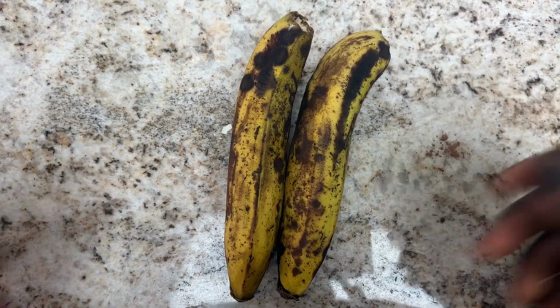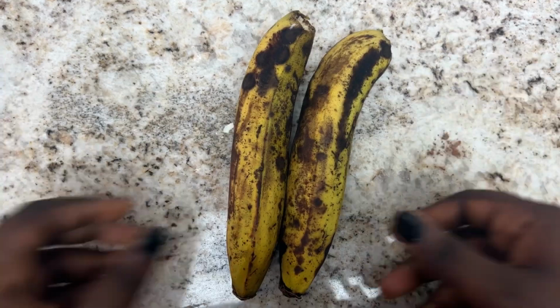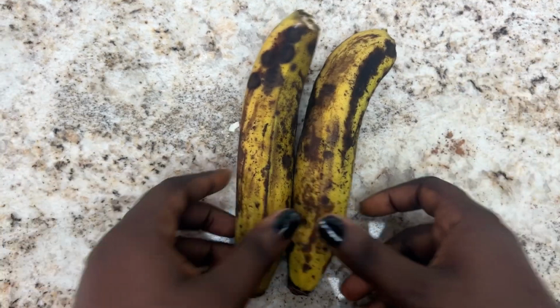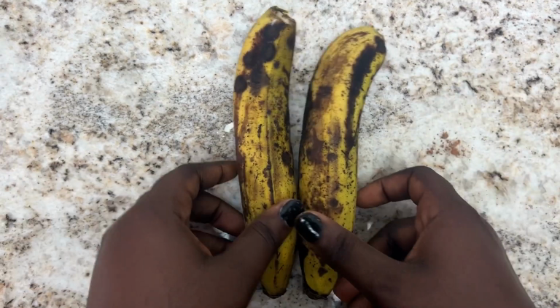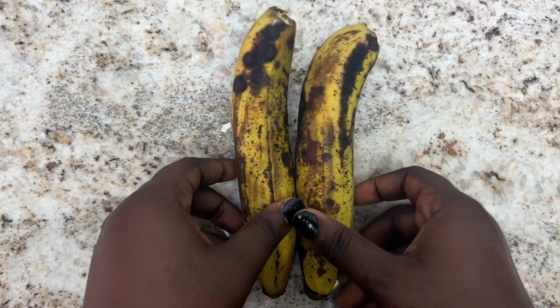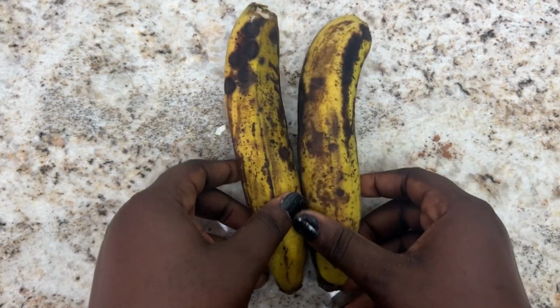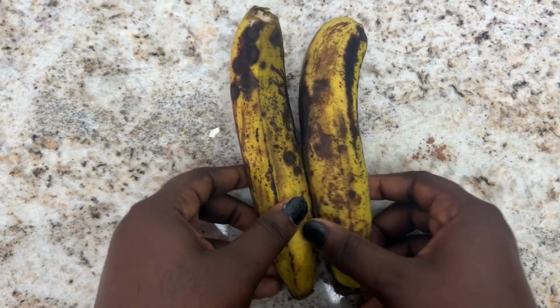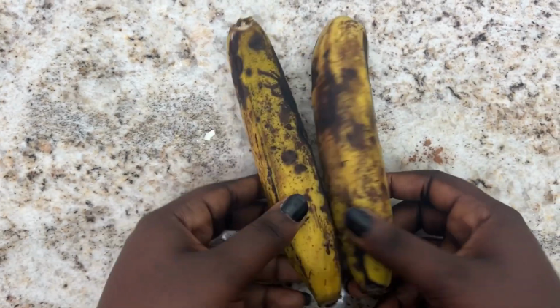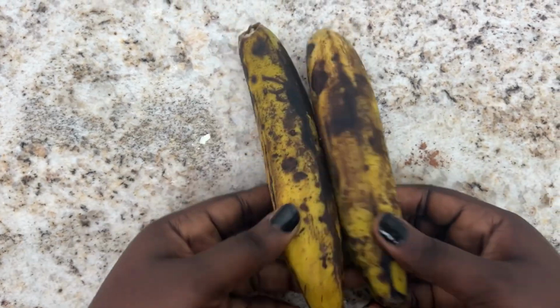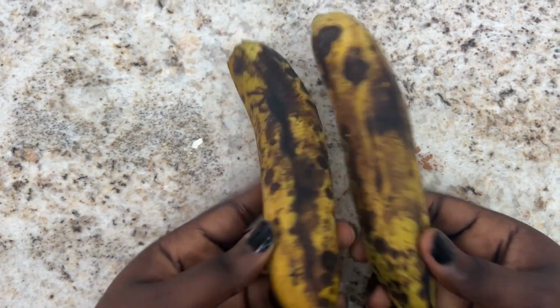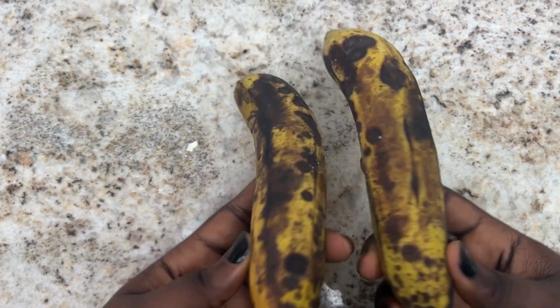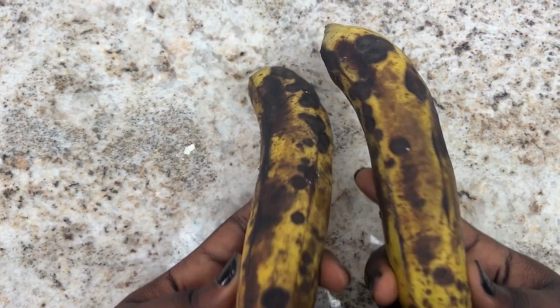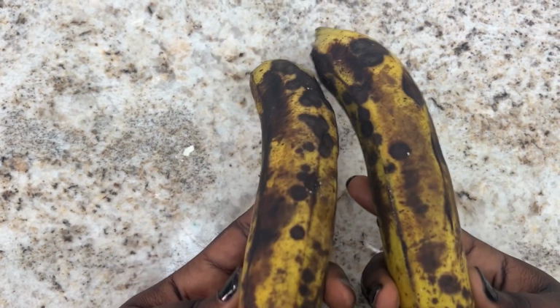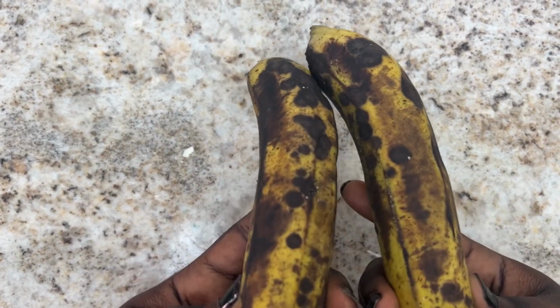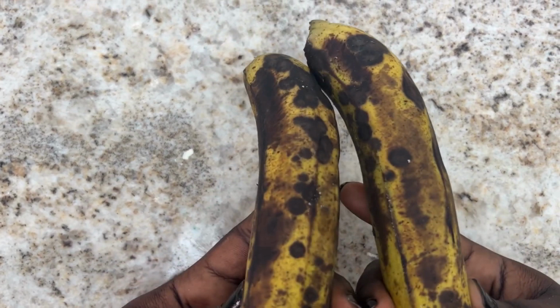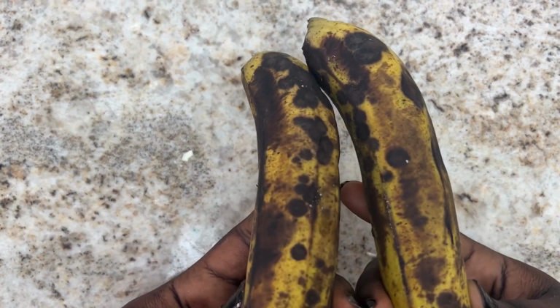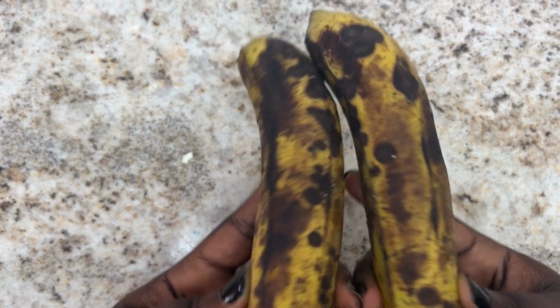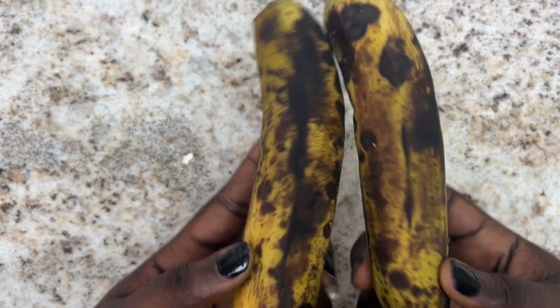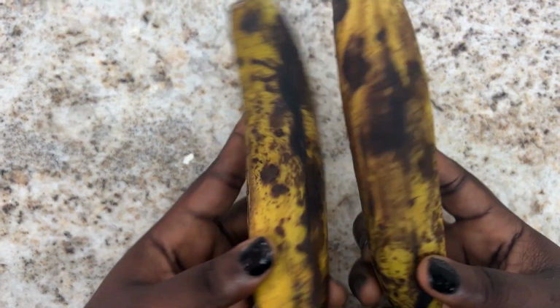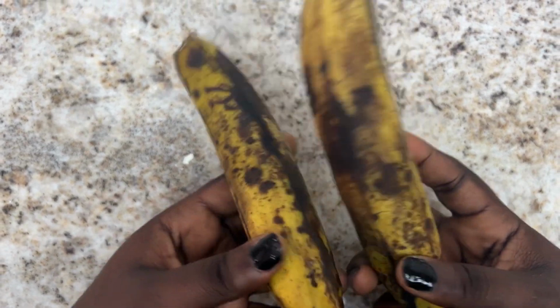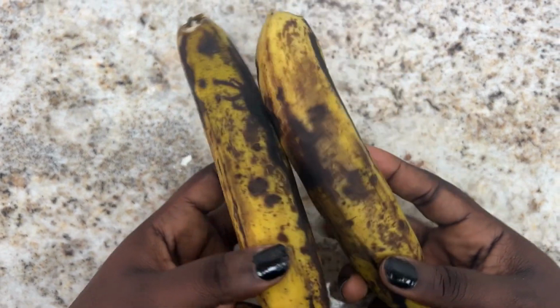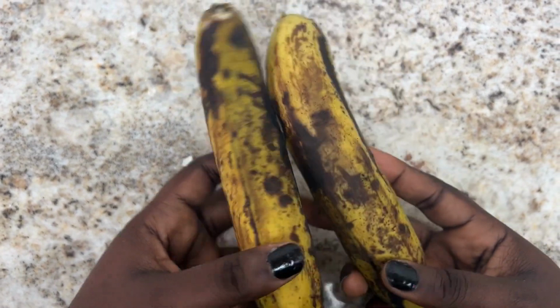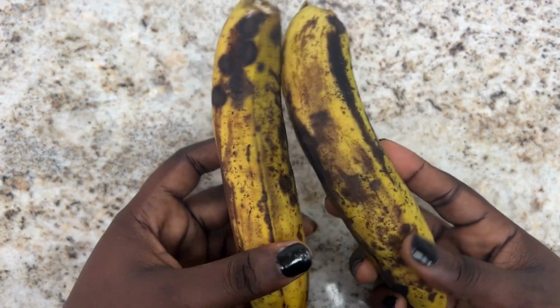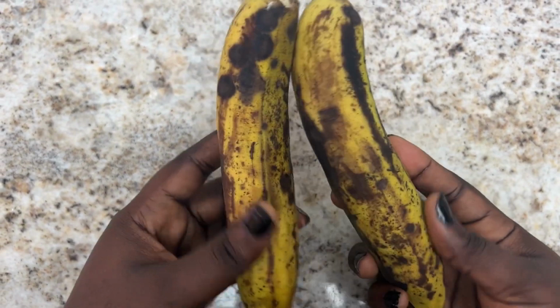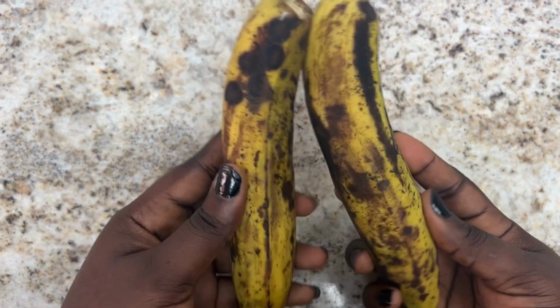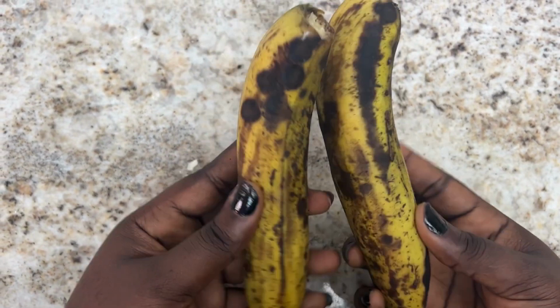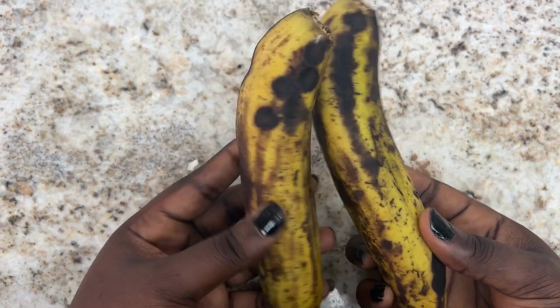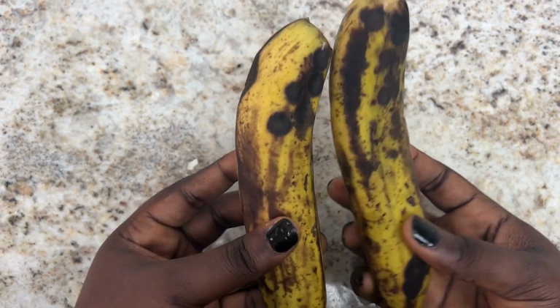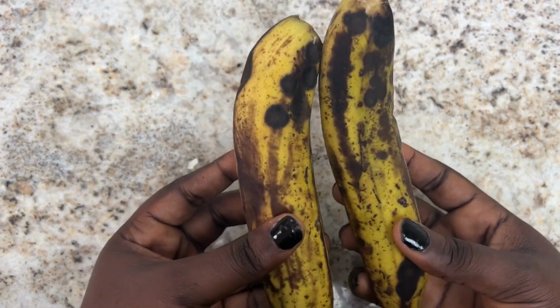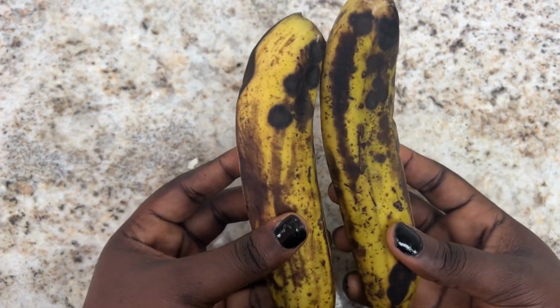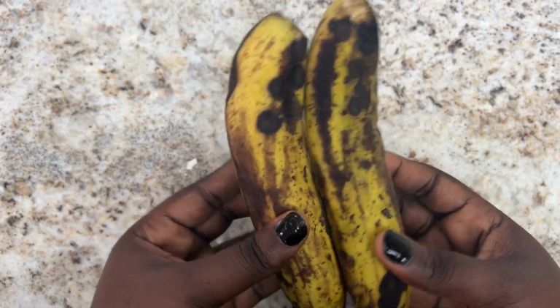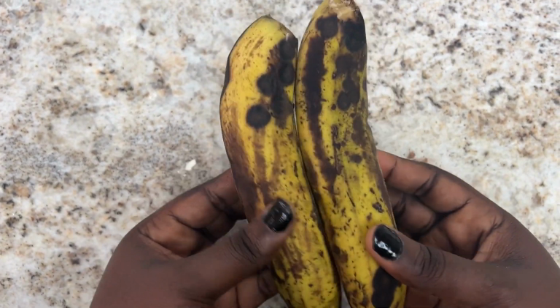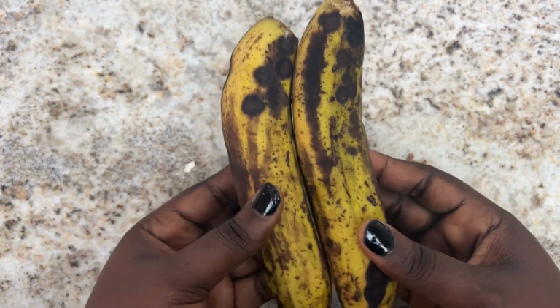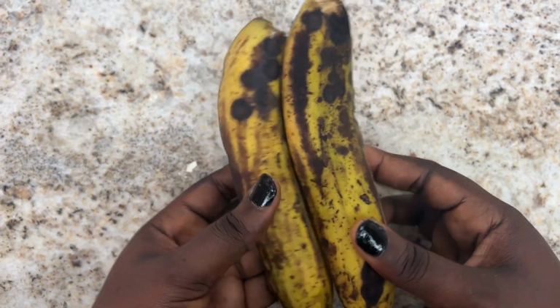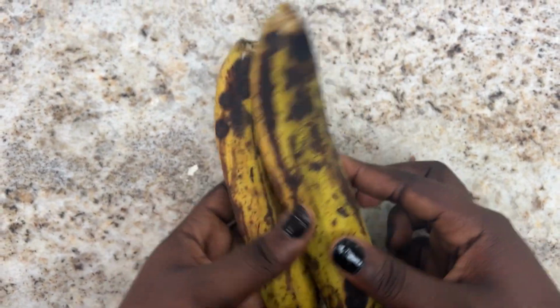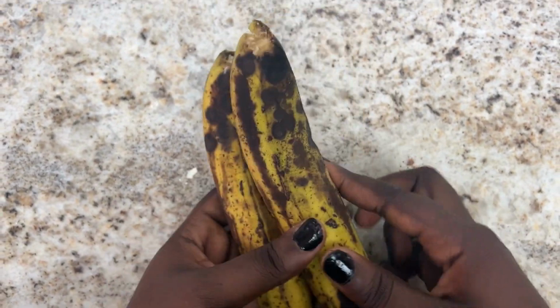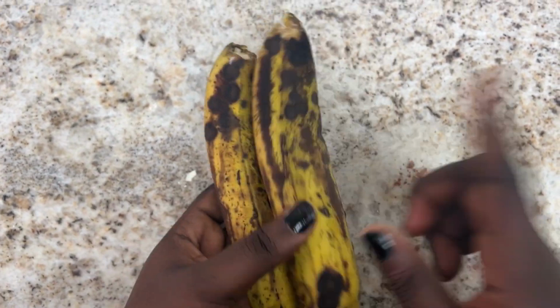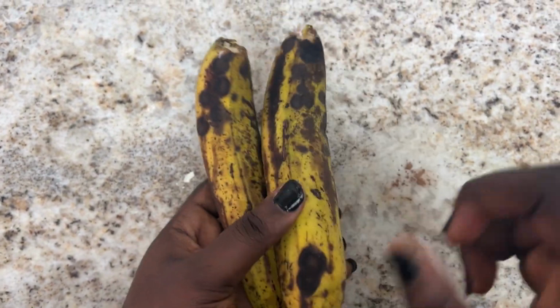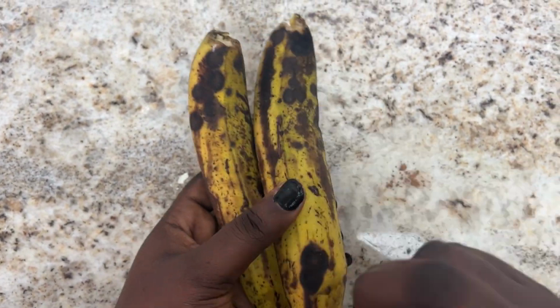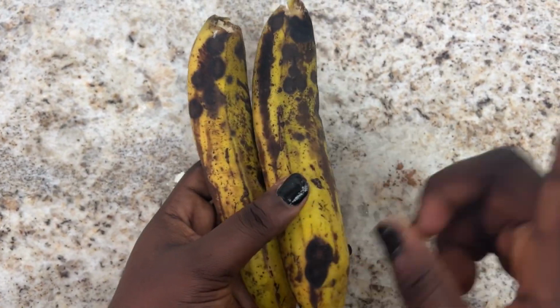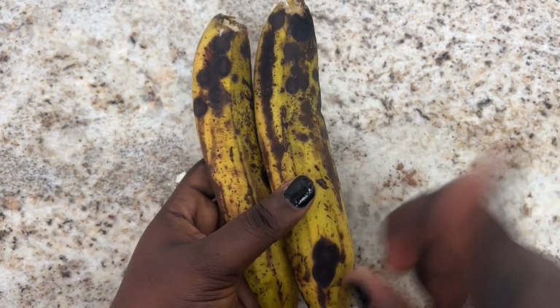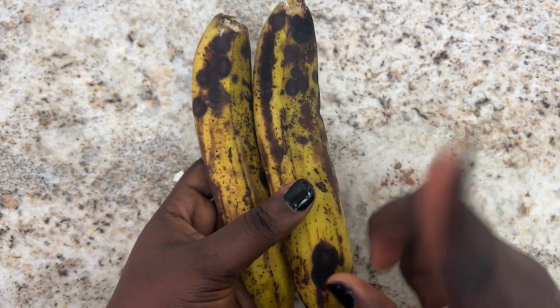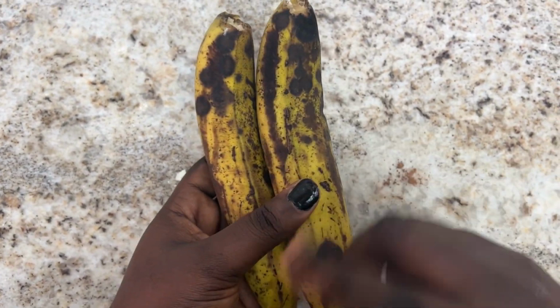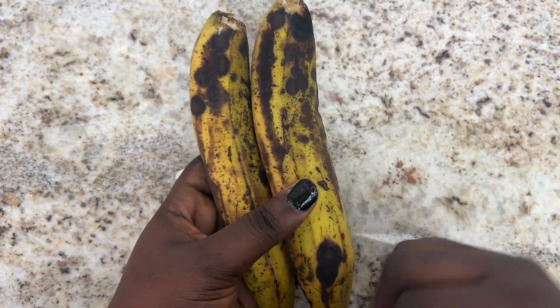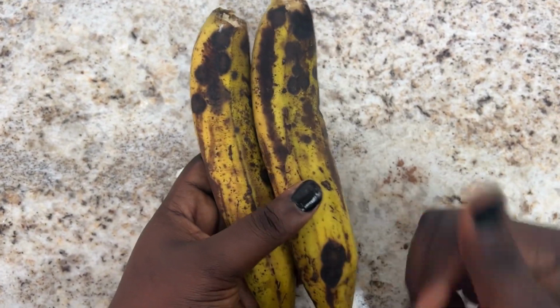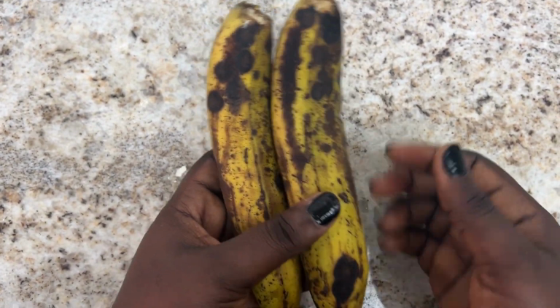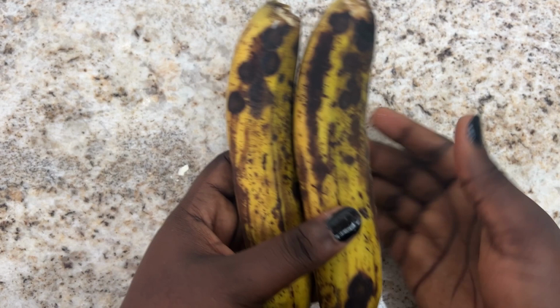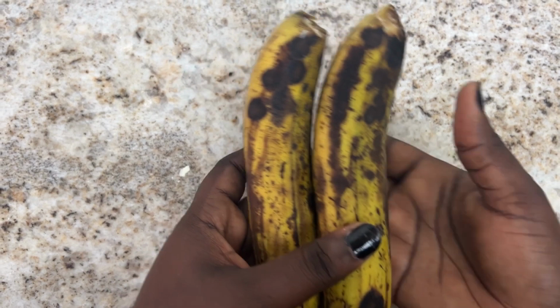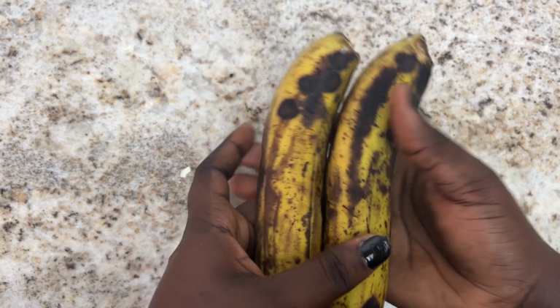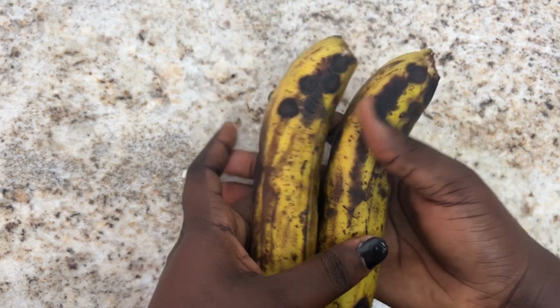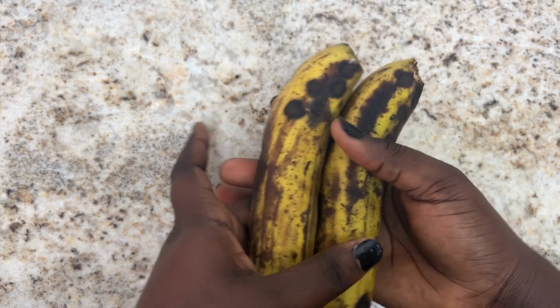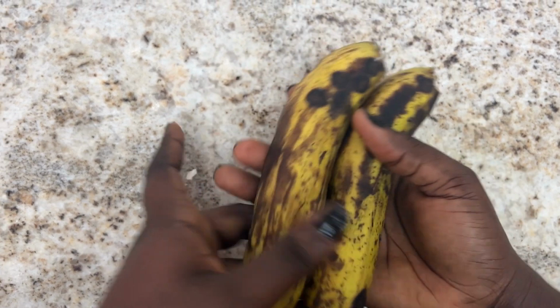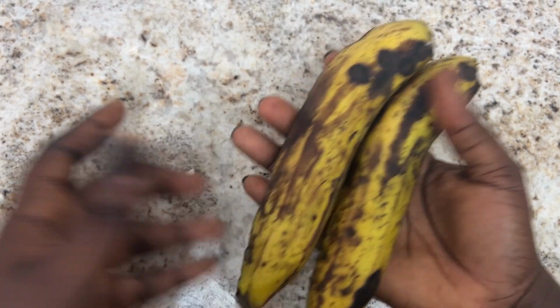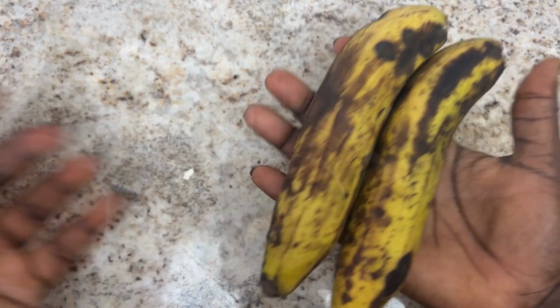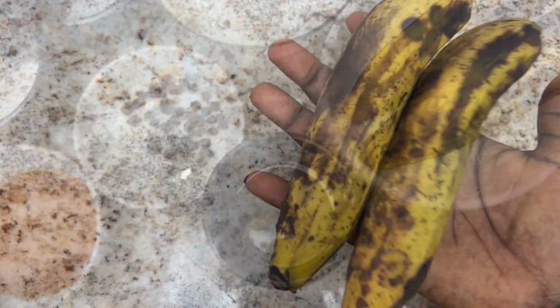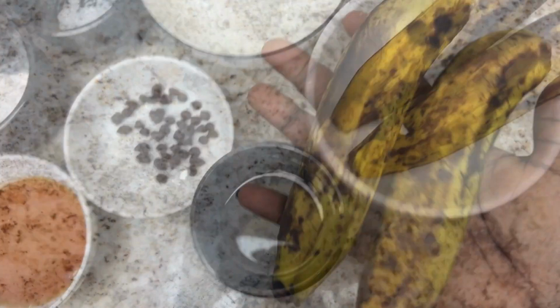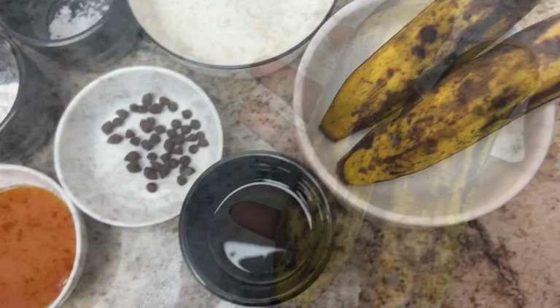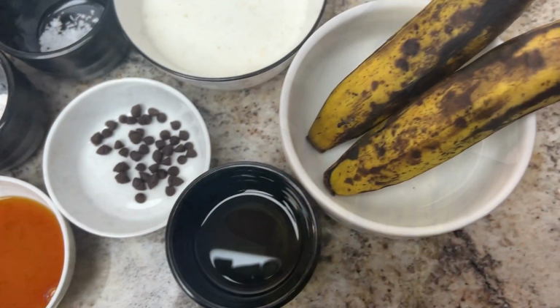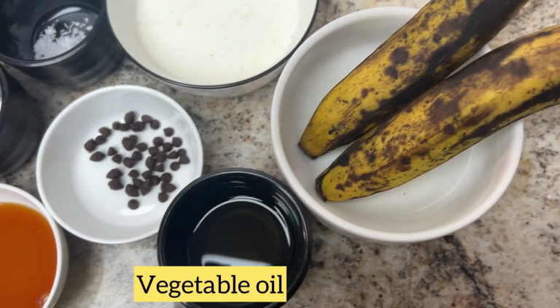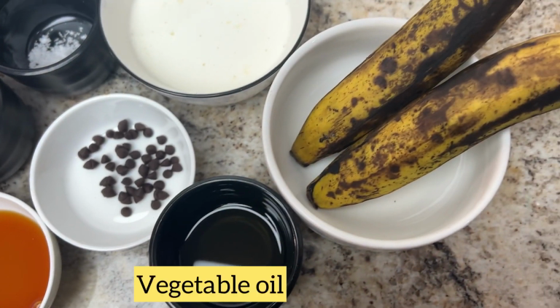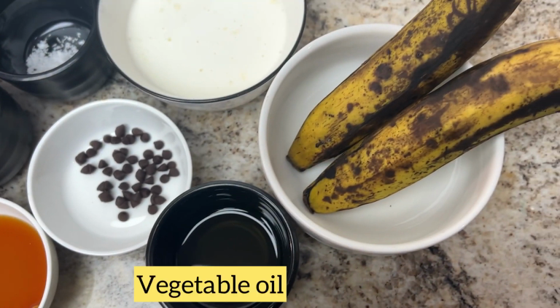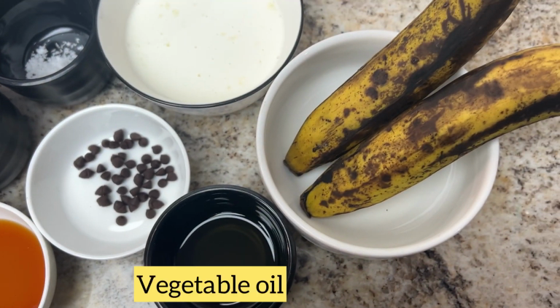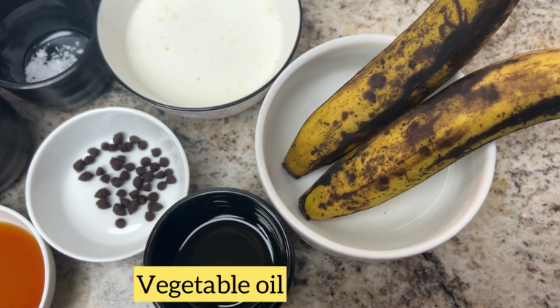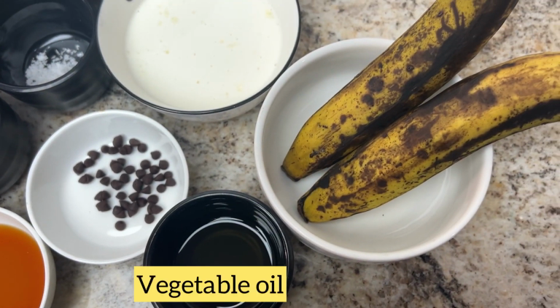If you have overripe bananas and you don't know what to do with them, don't throw them out — you can easily make banana cake with them. I'll show you how. For this you're going to need...